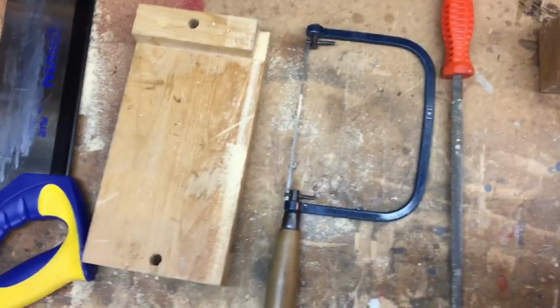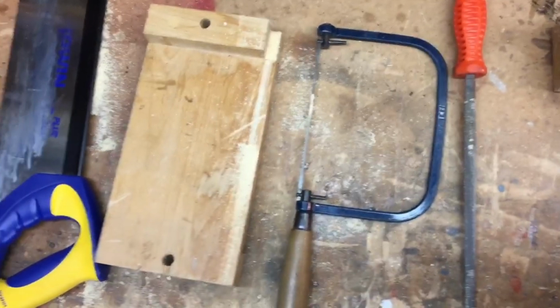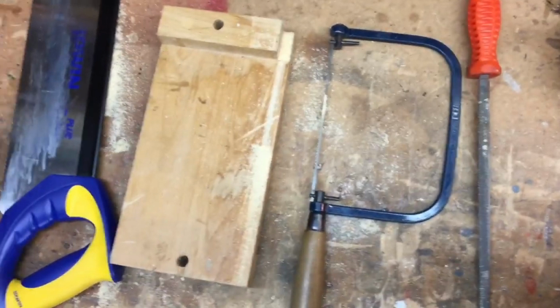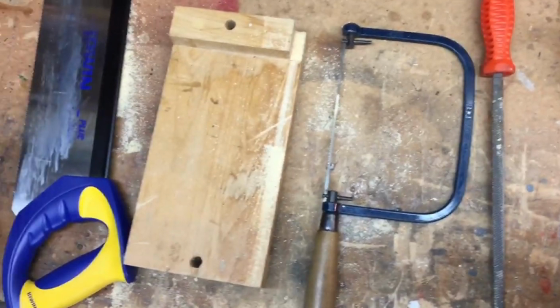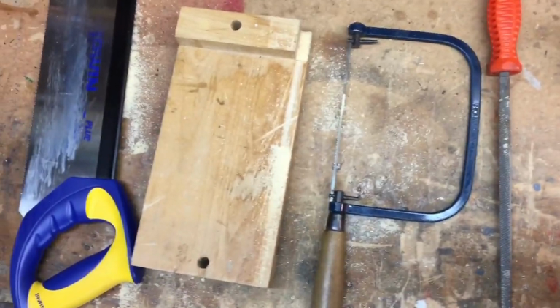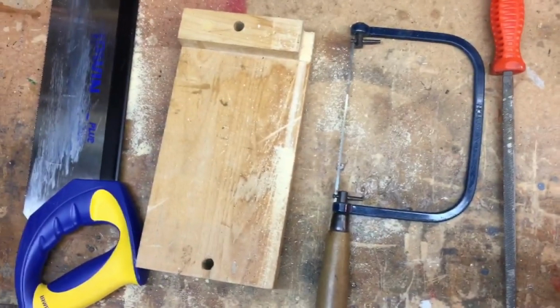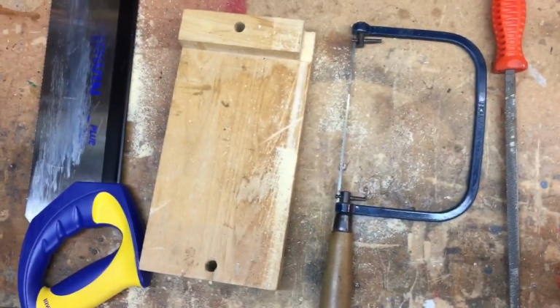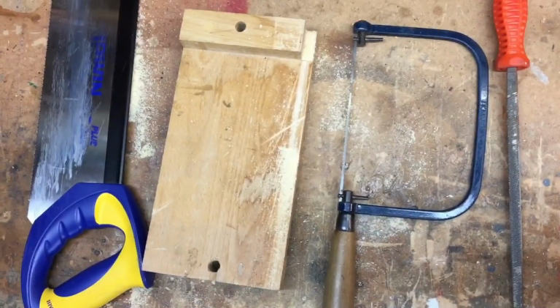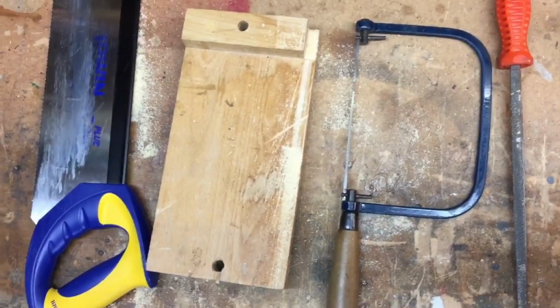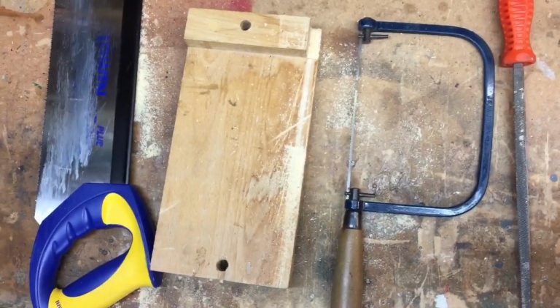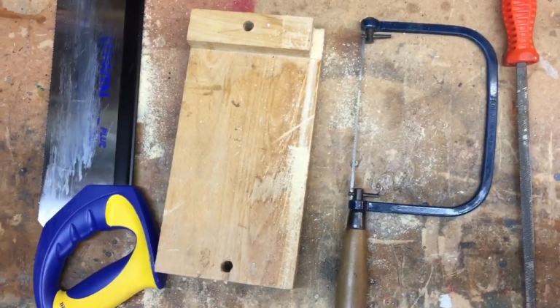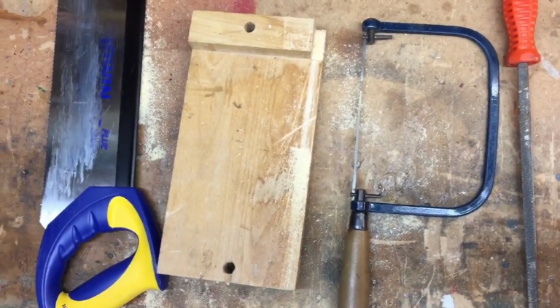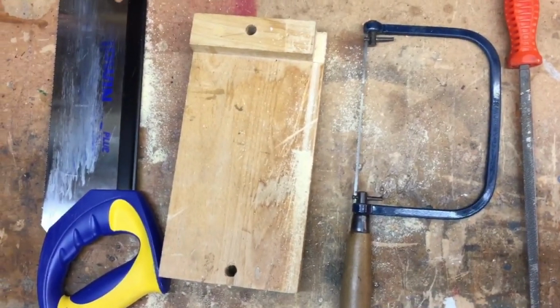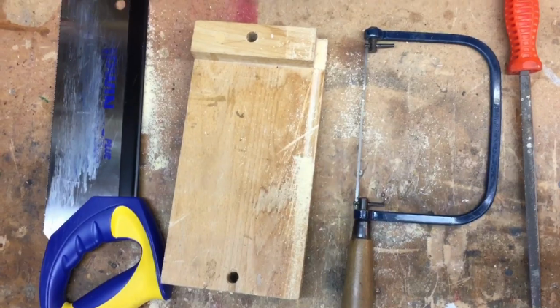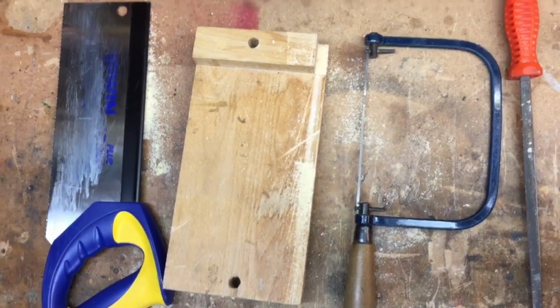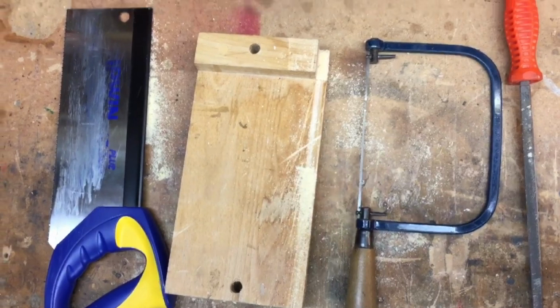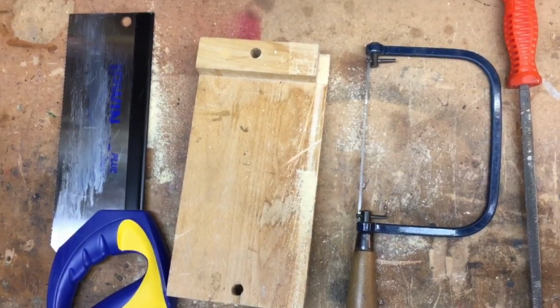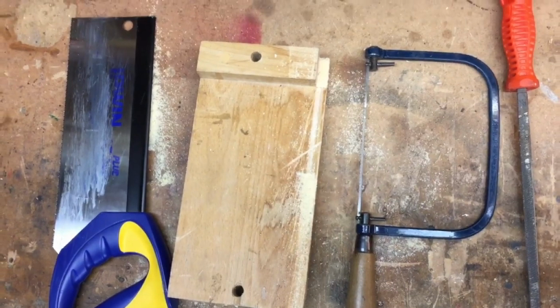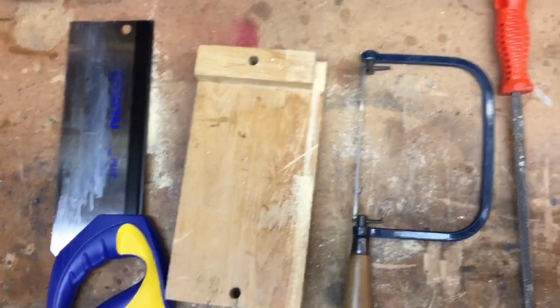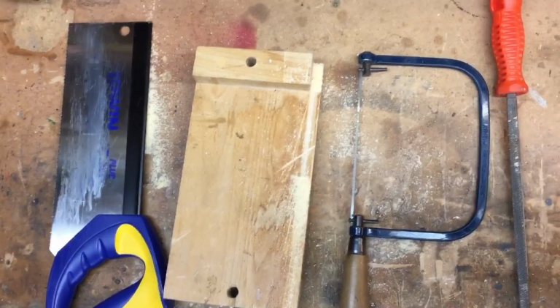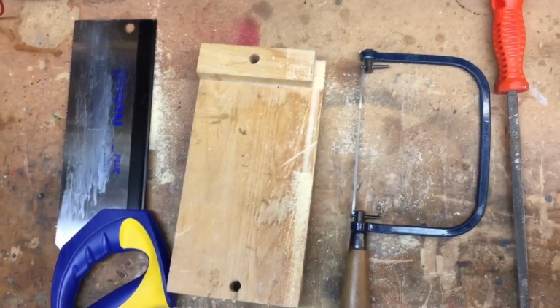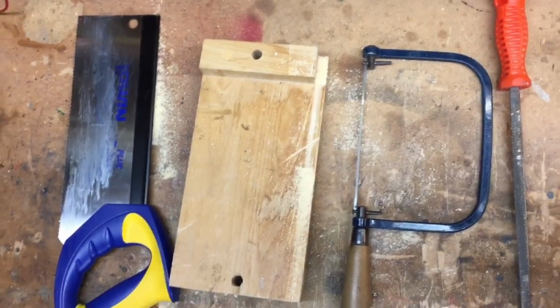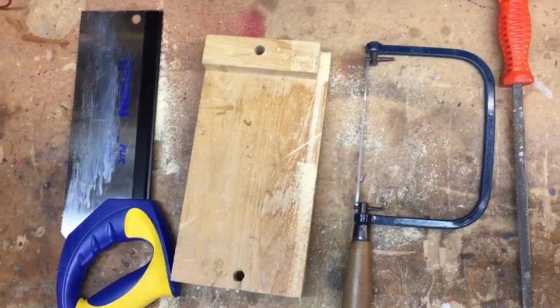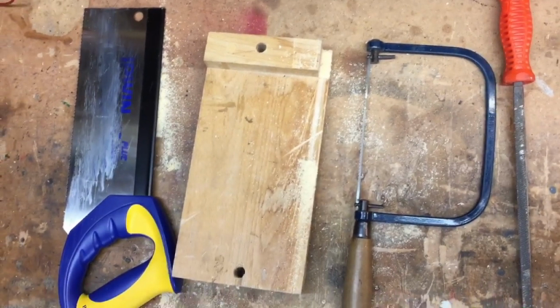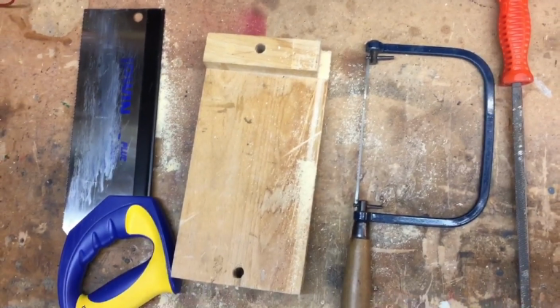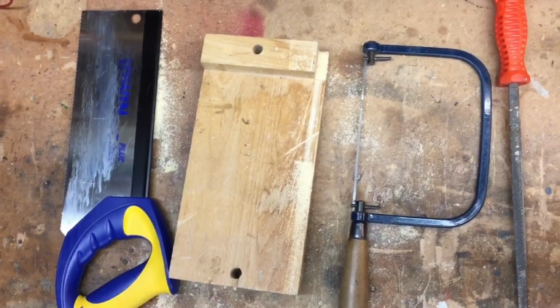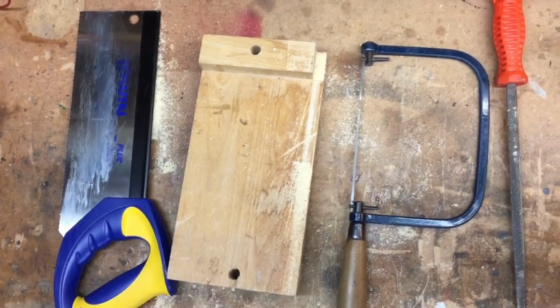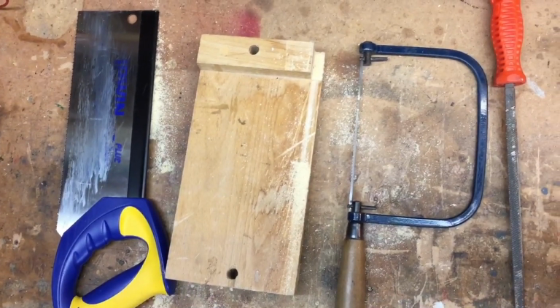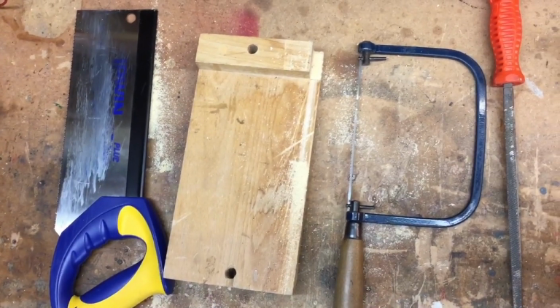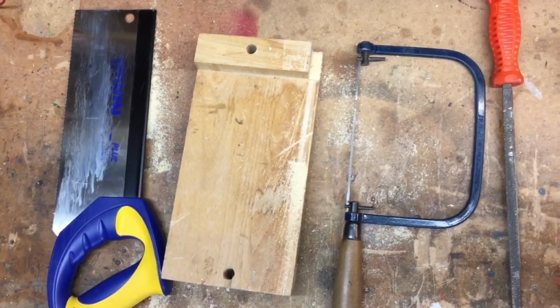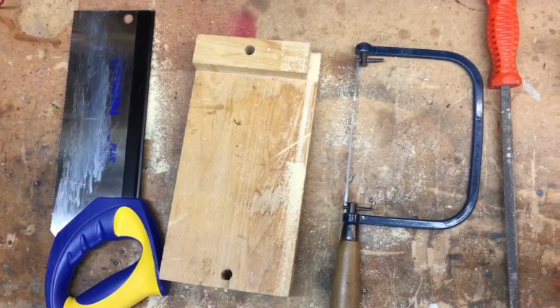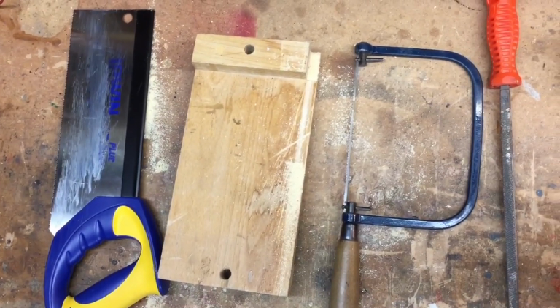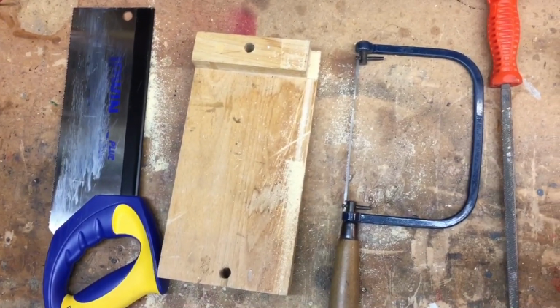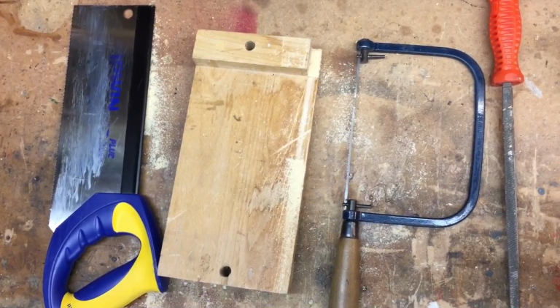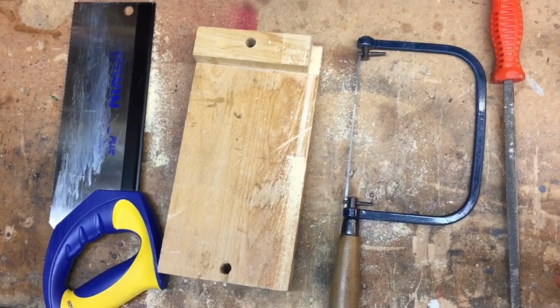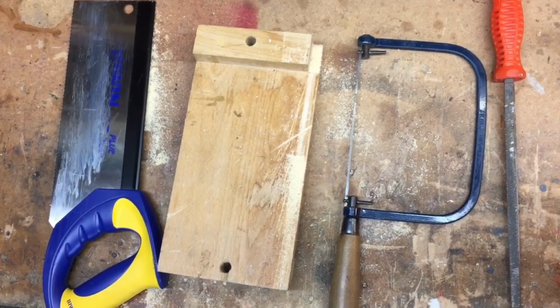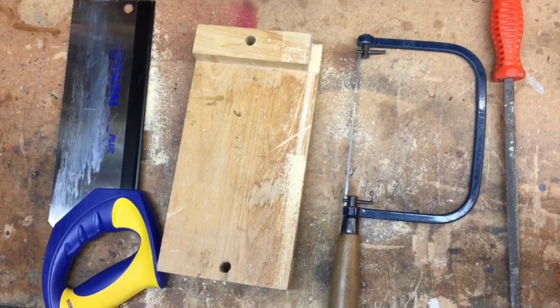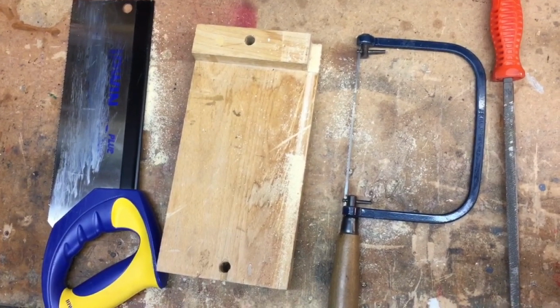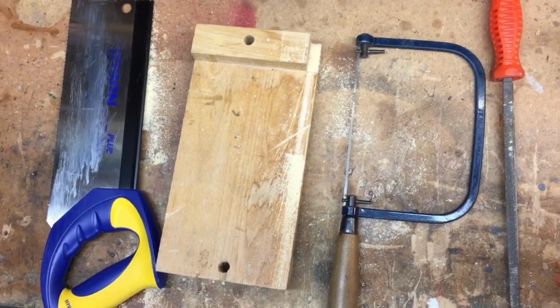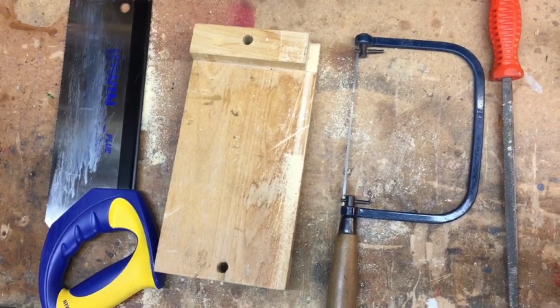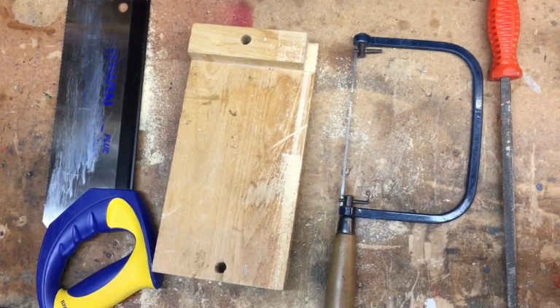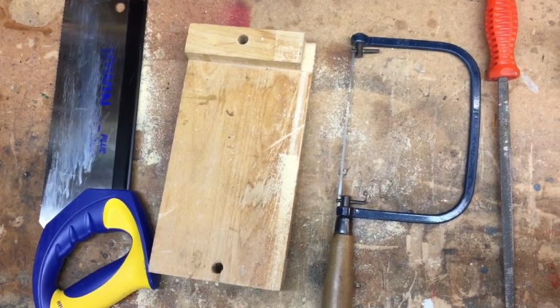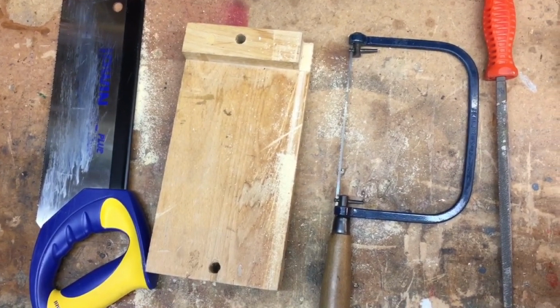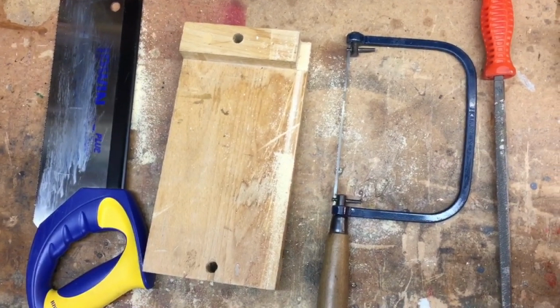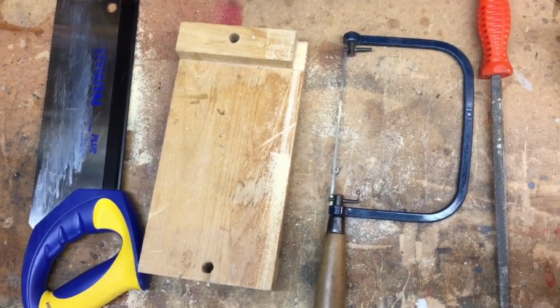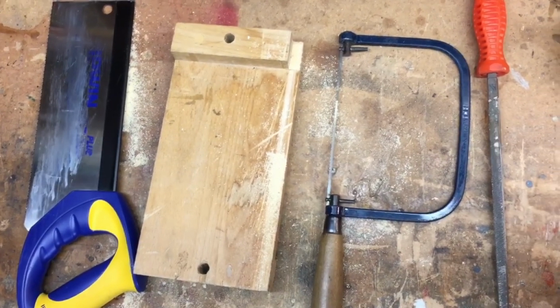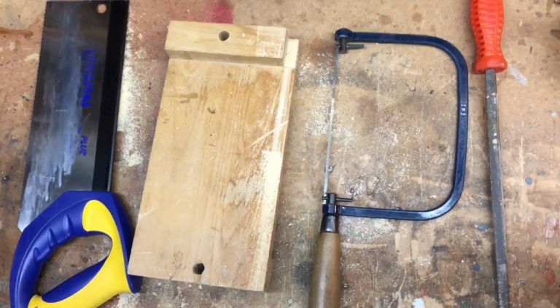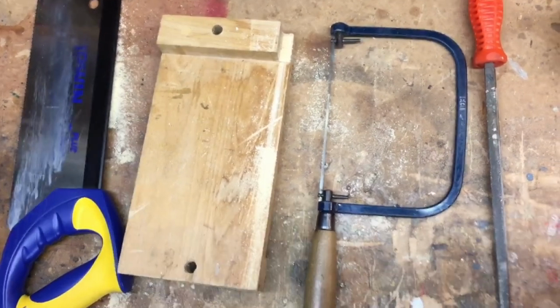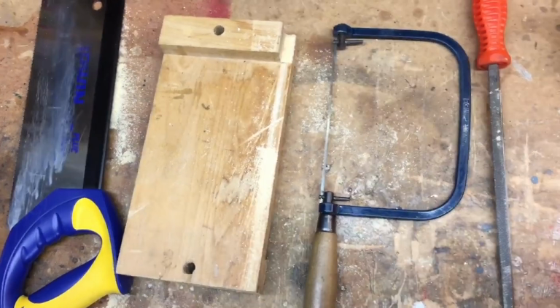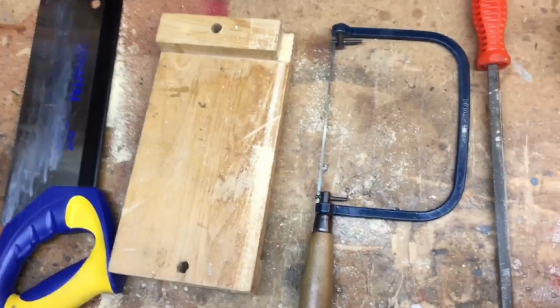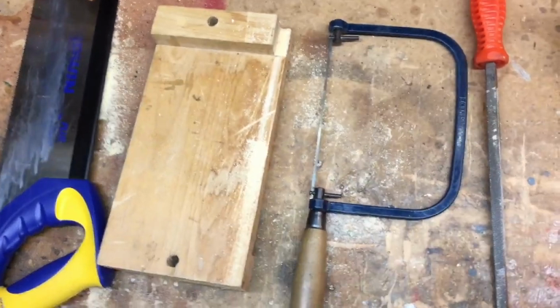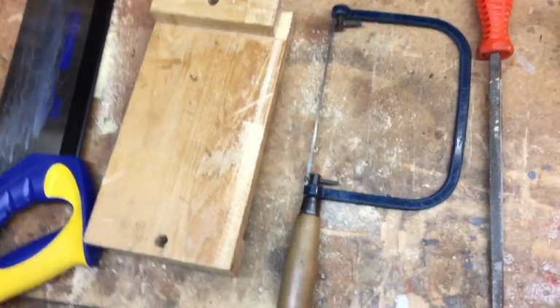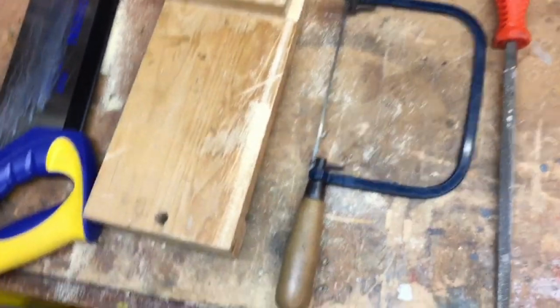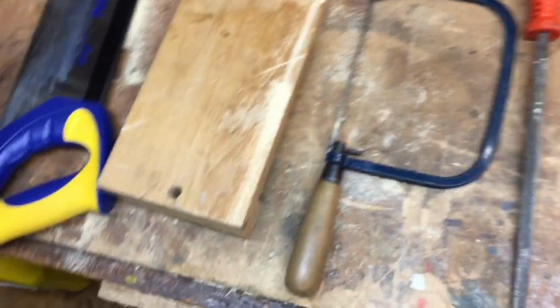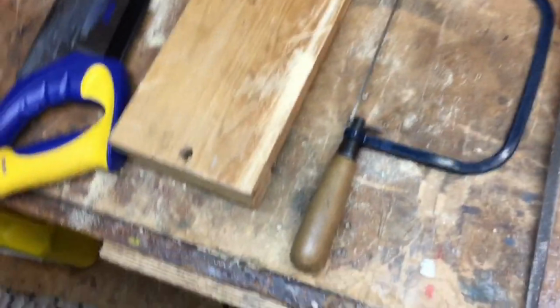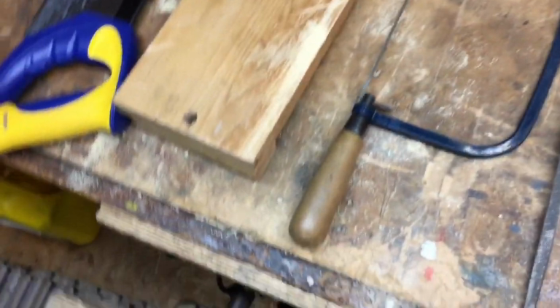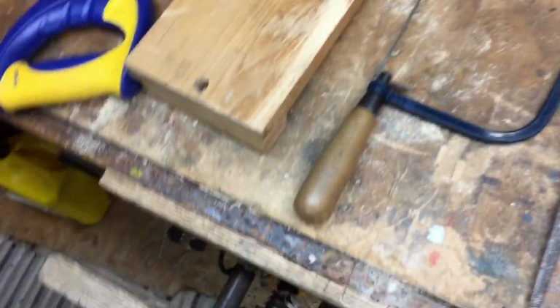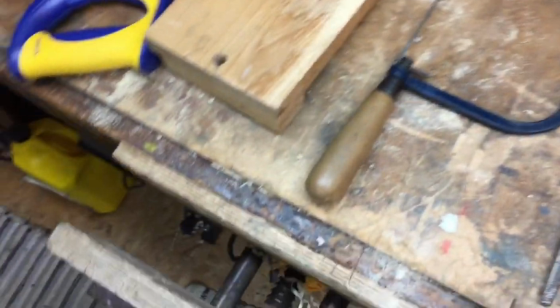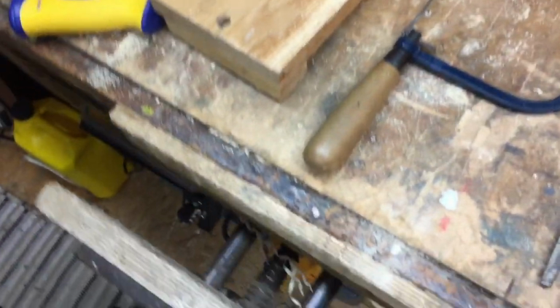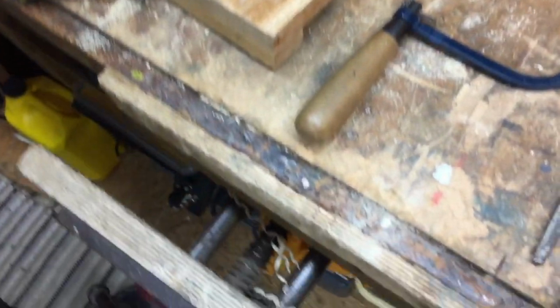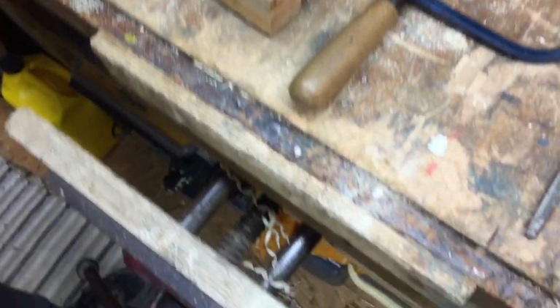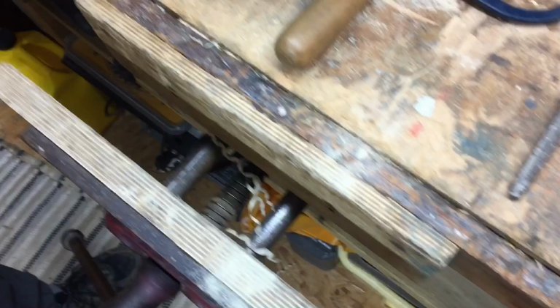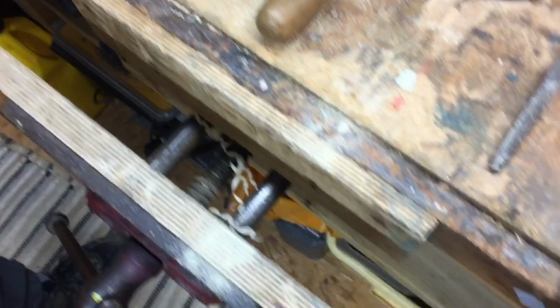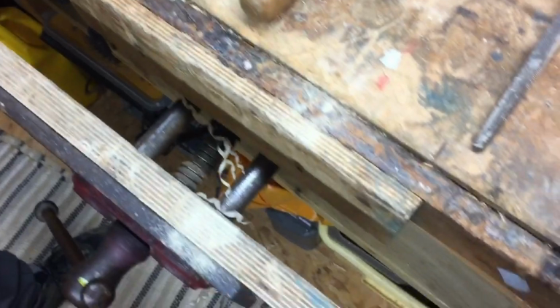There are all the tools, guys, and of course your vise. Thank you.